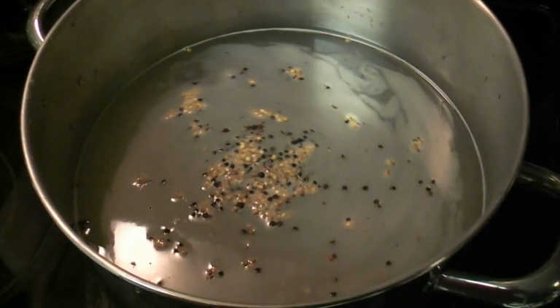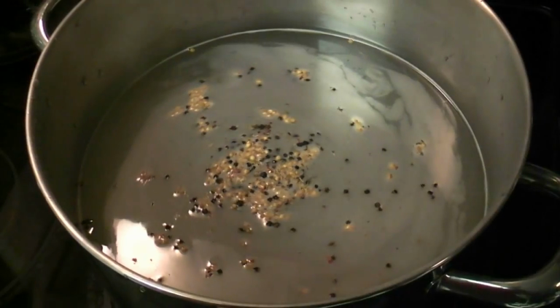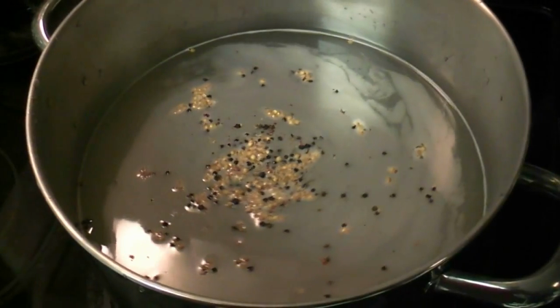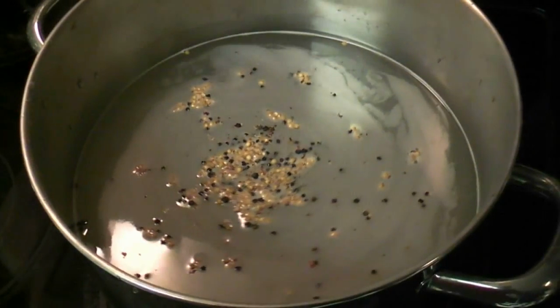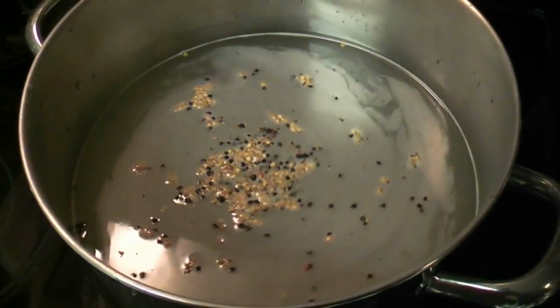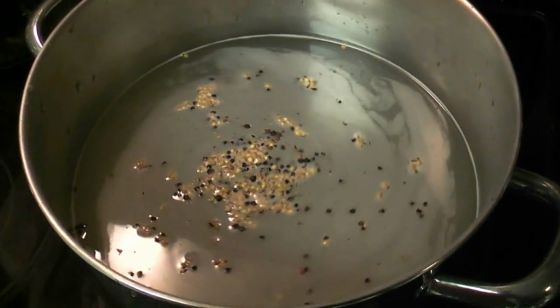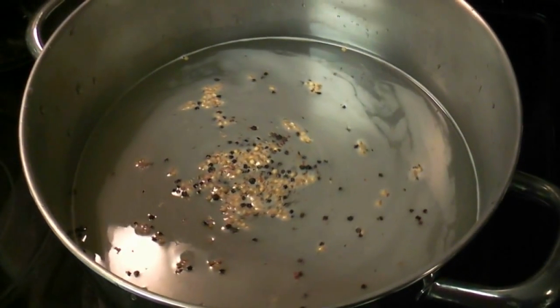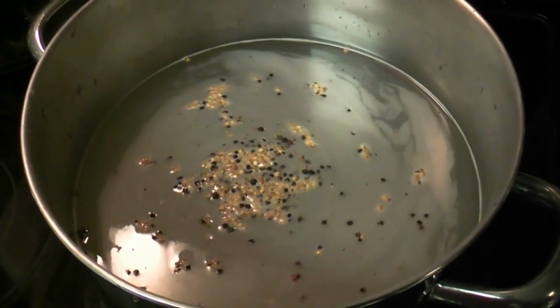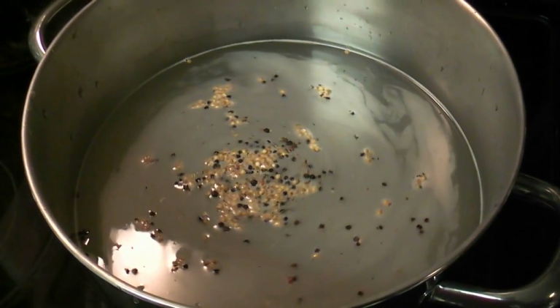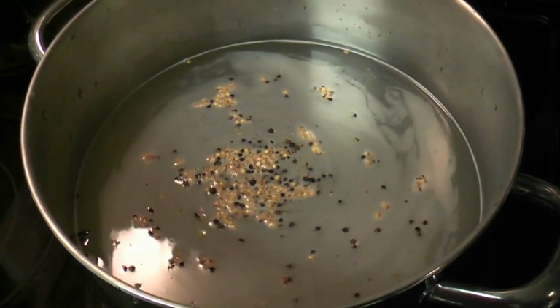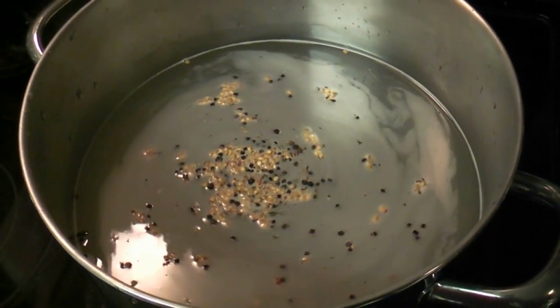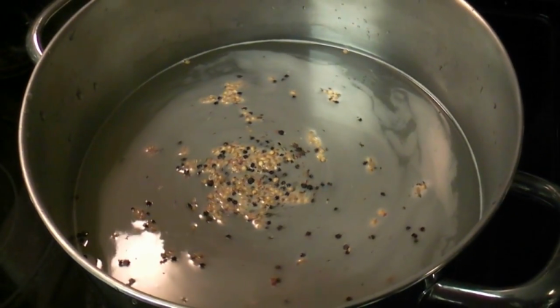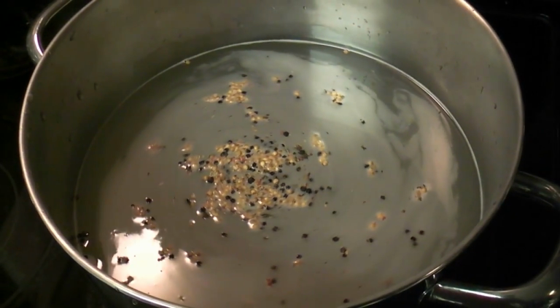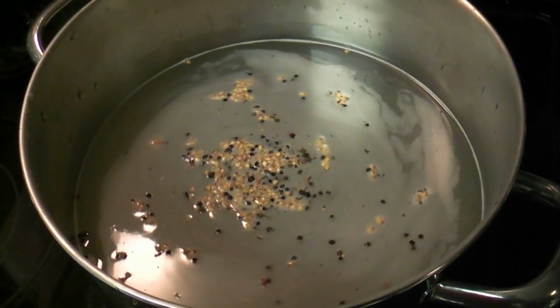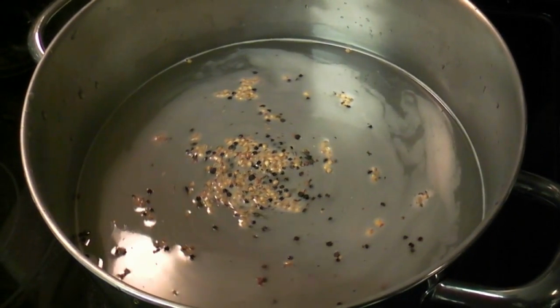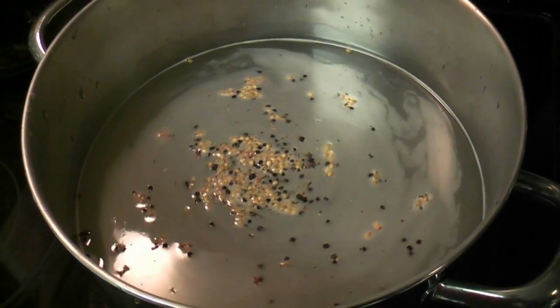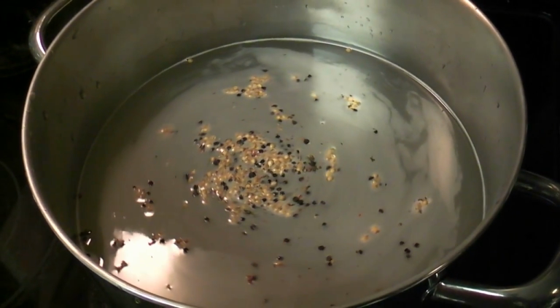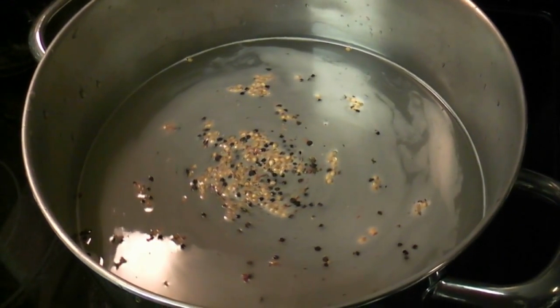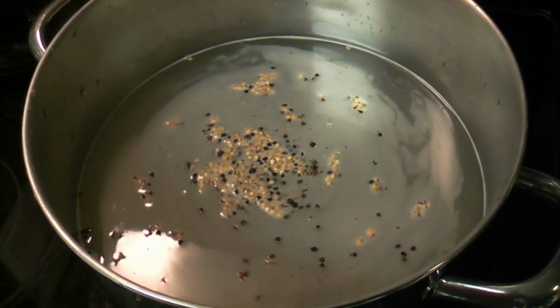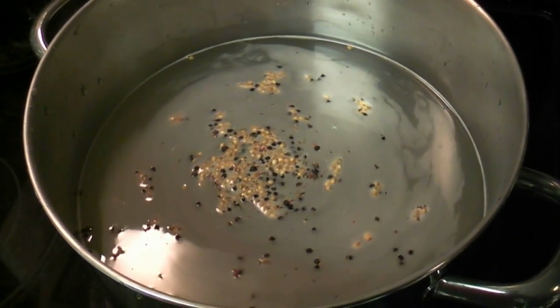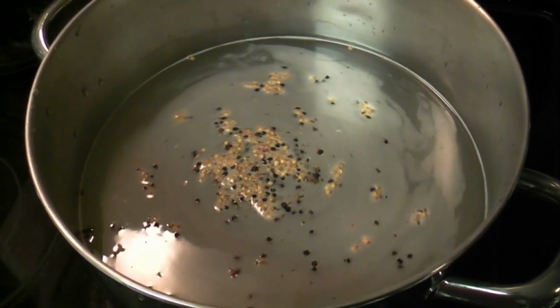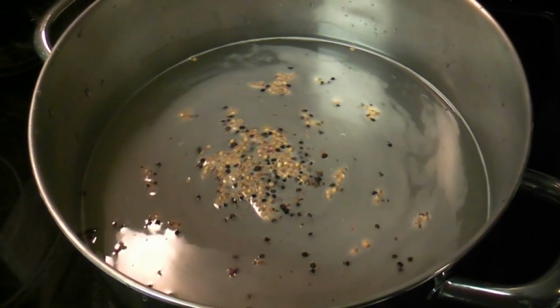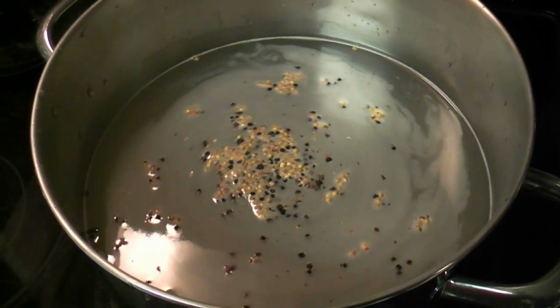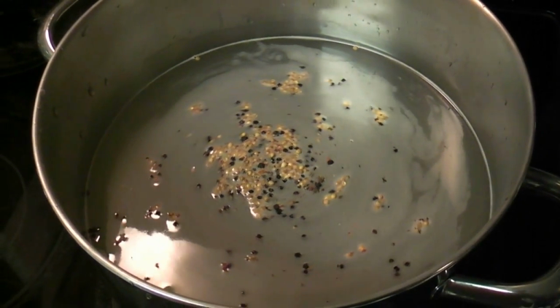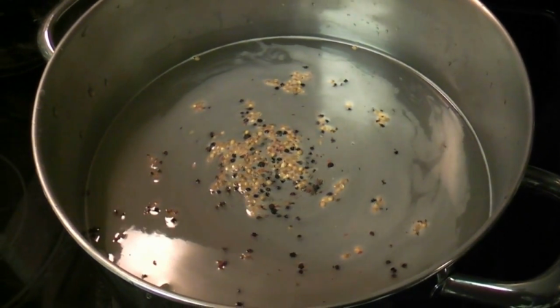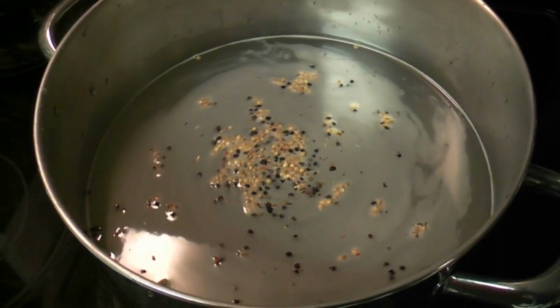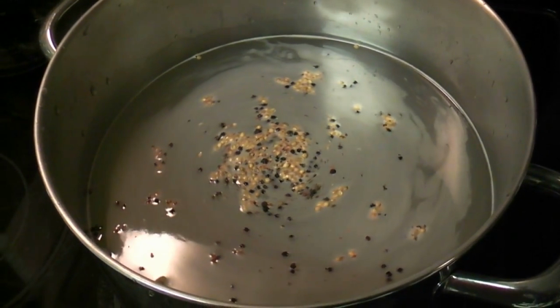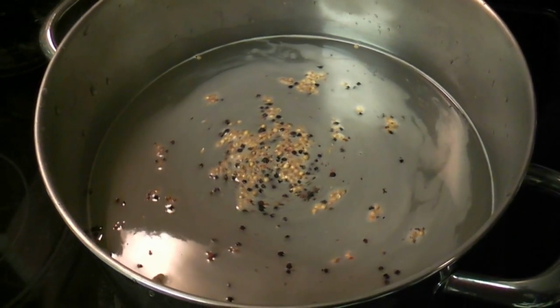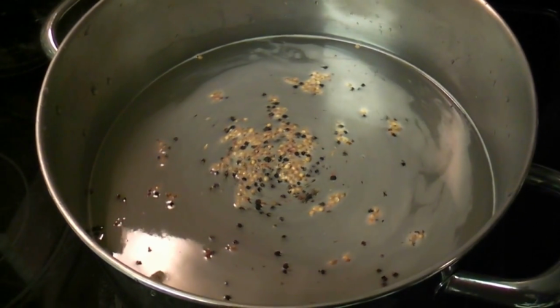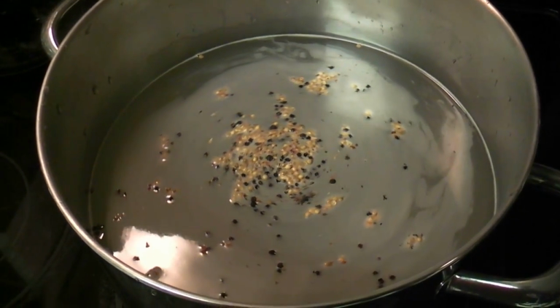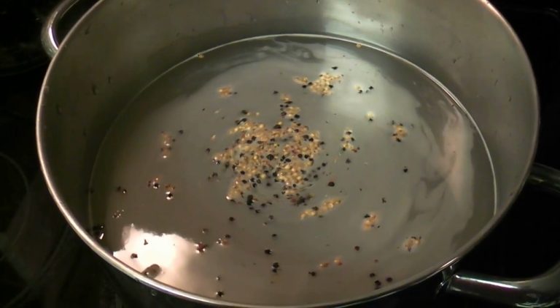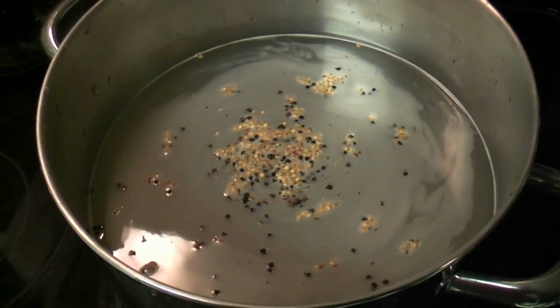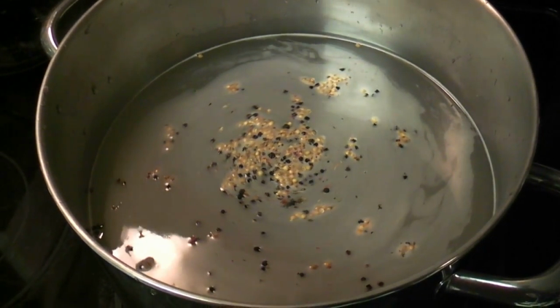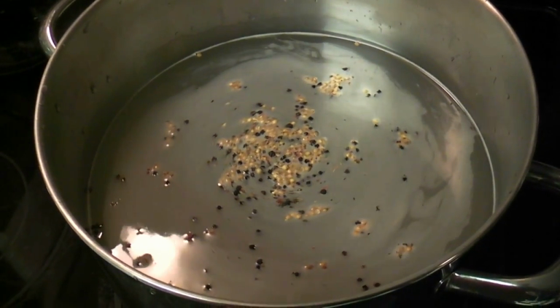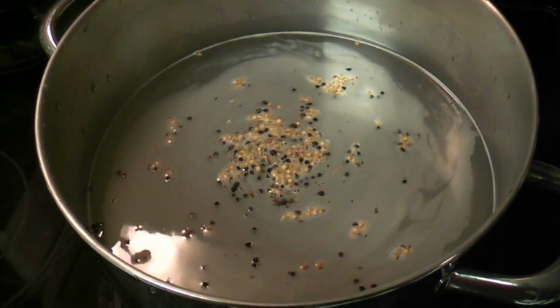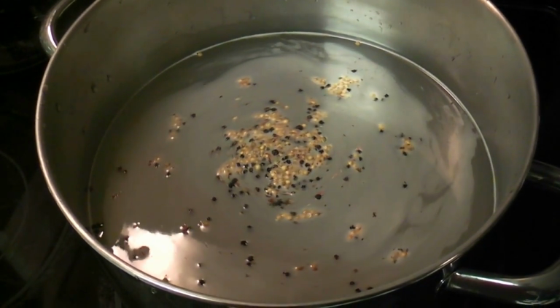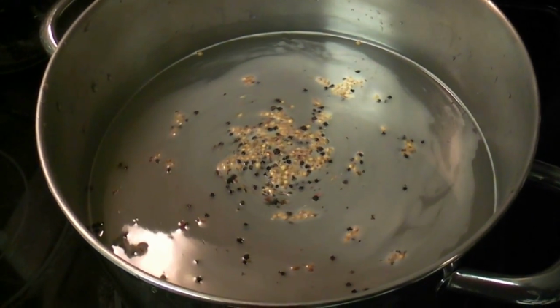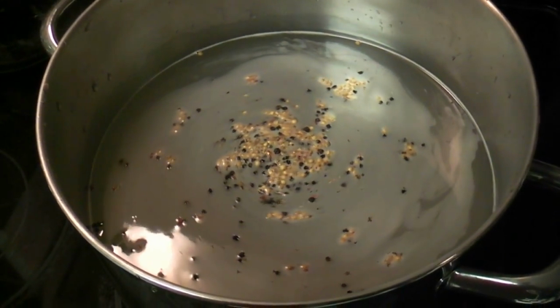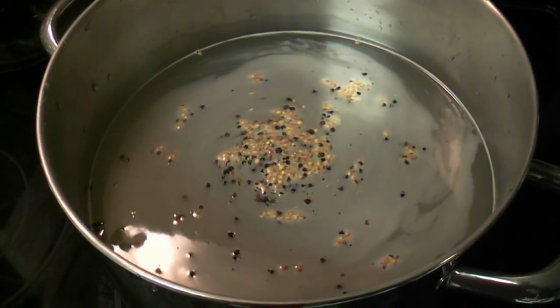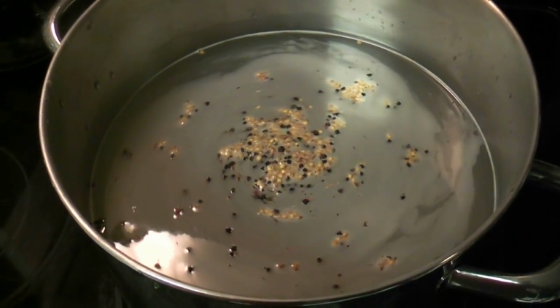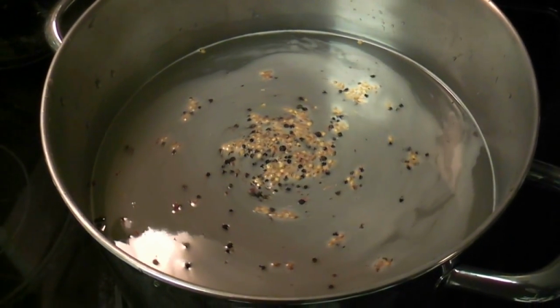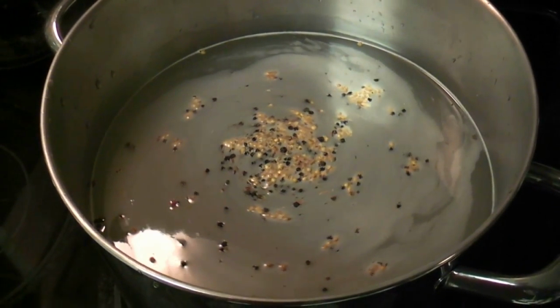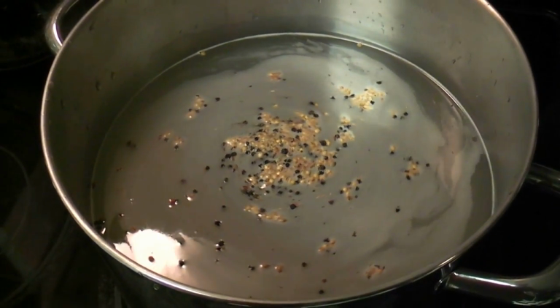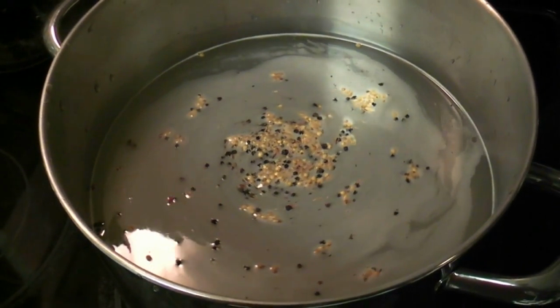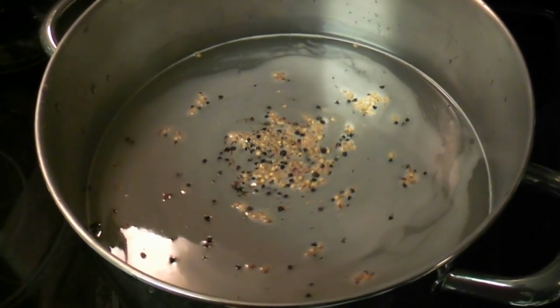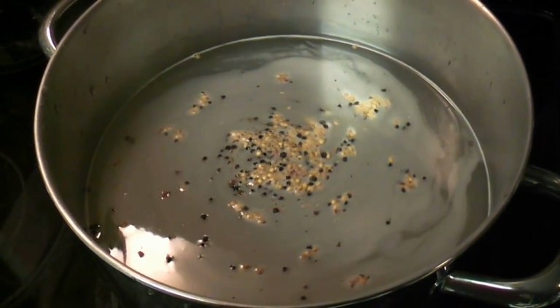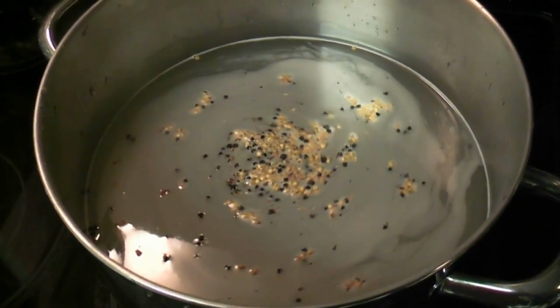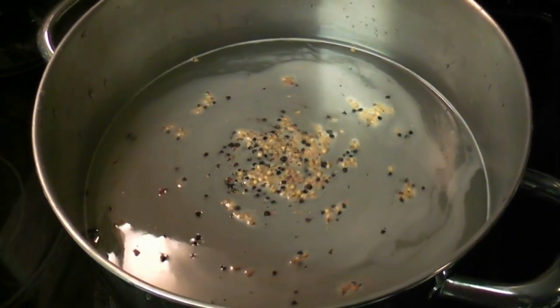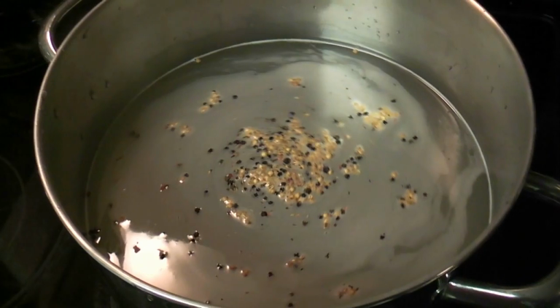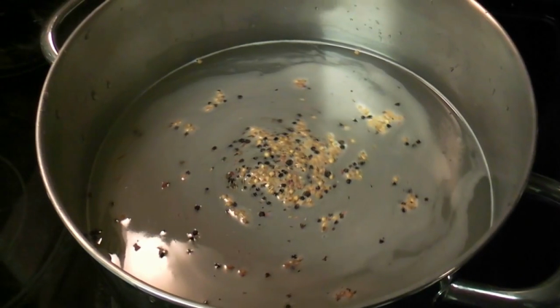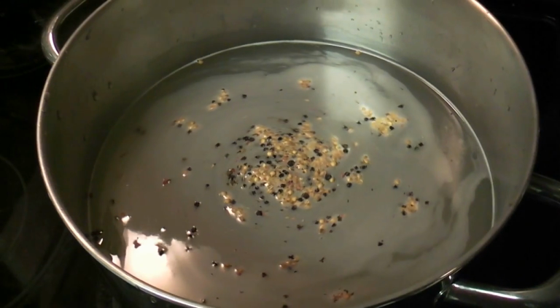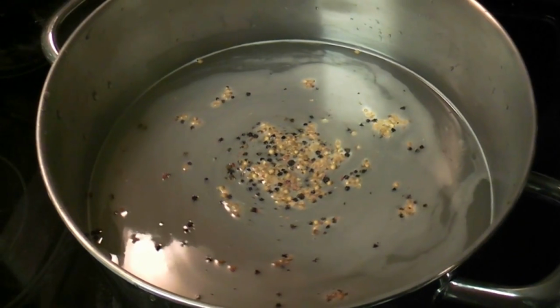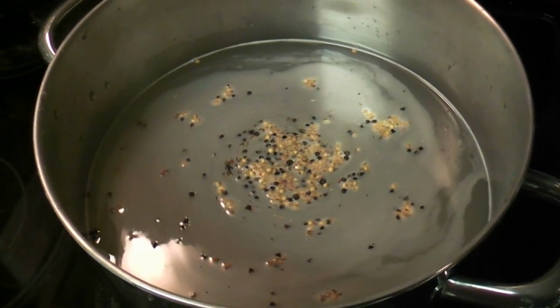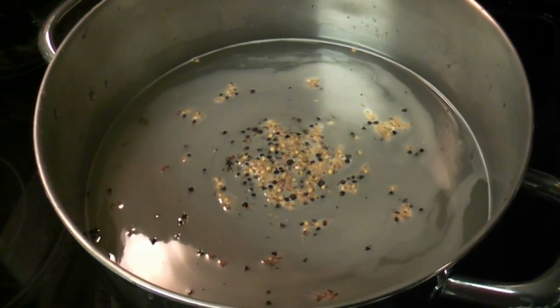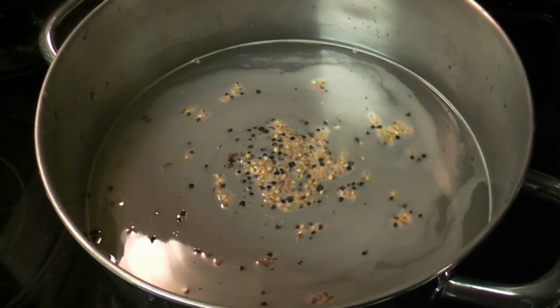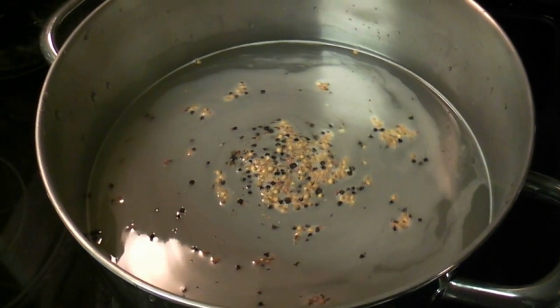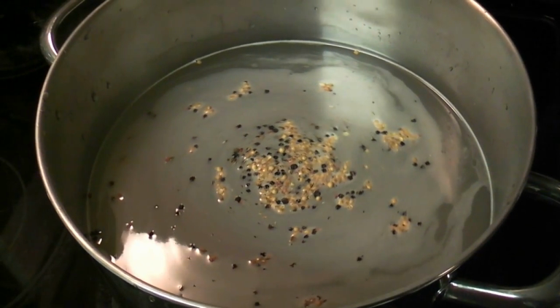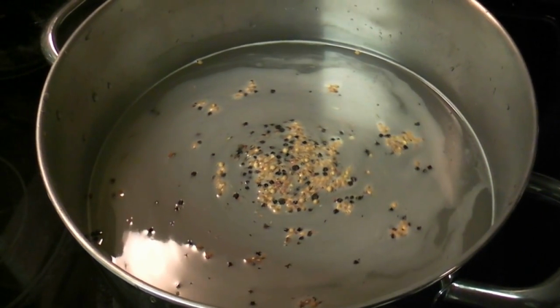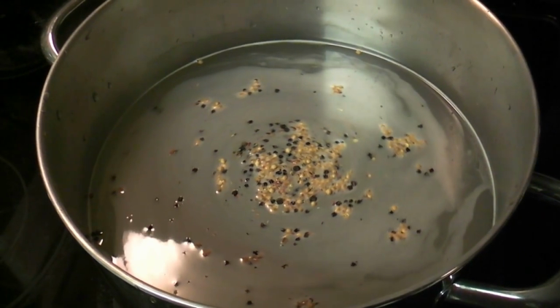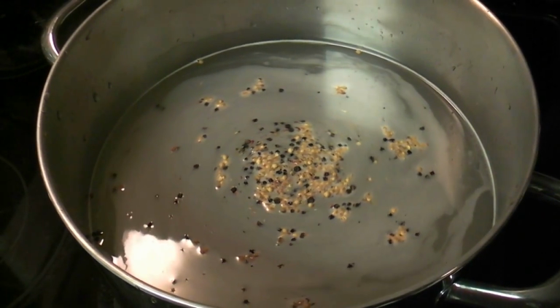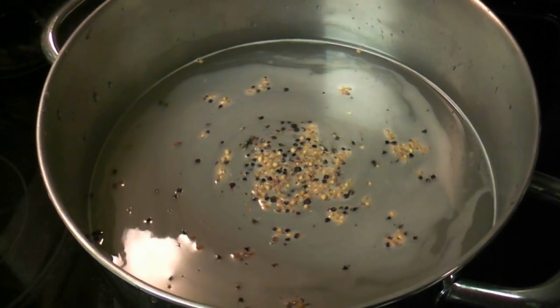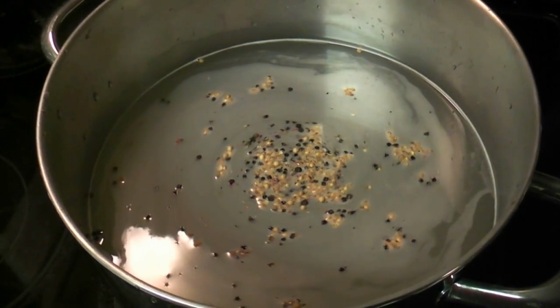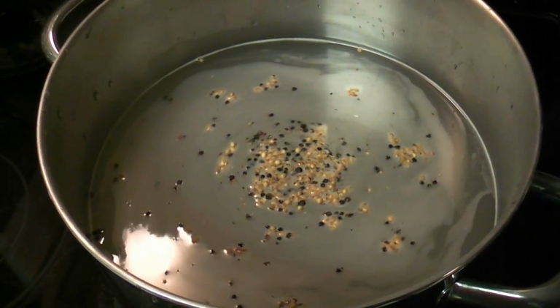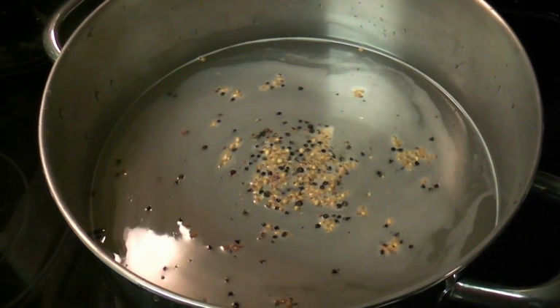This is two gallons, quarter cup salt, quarter cup sugar, and then any kind of spices you want — peppercorns.